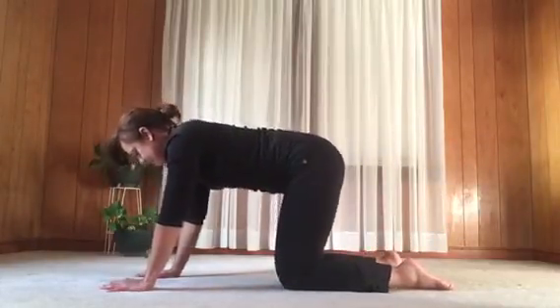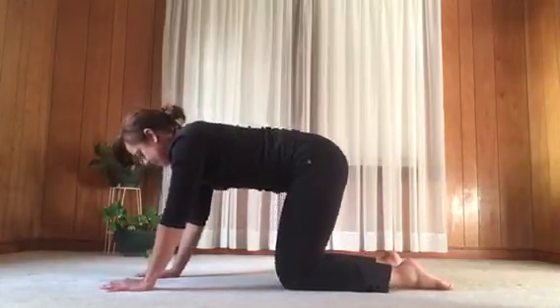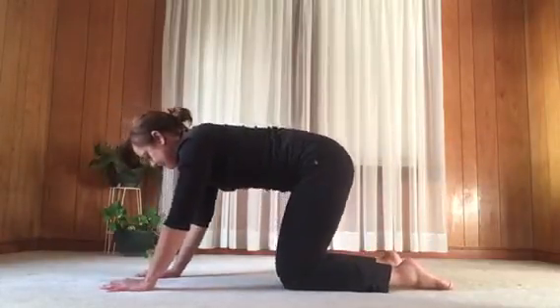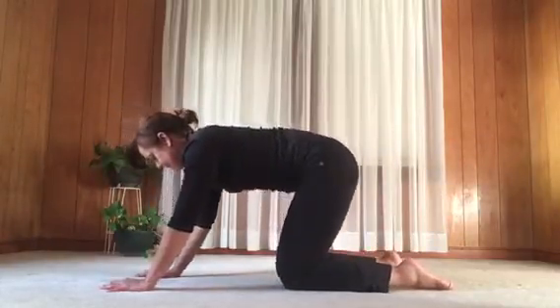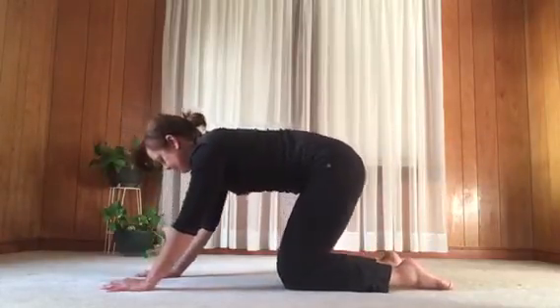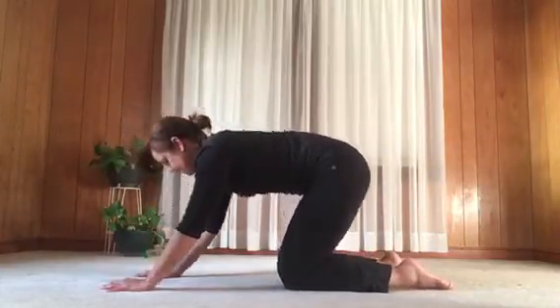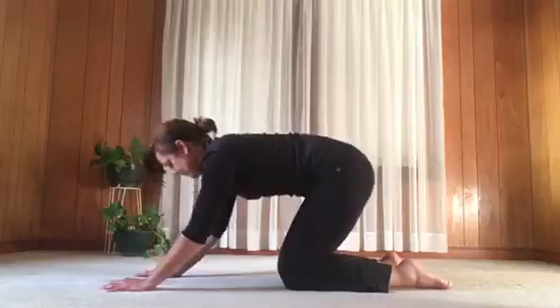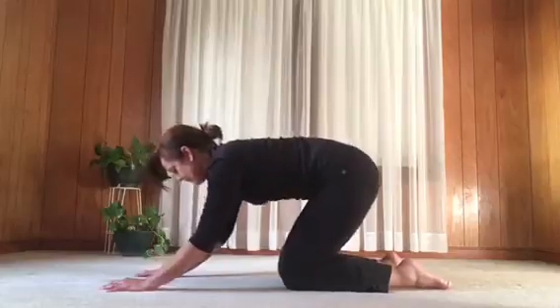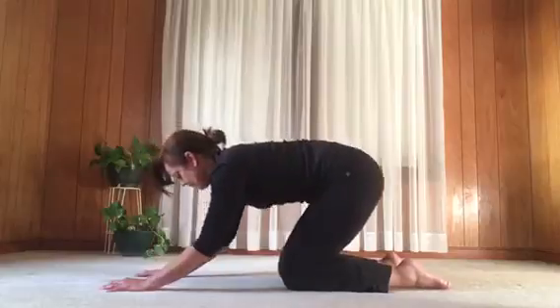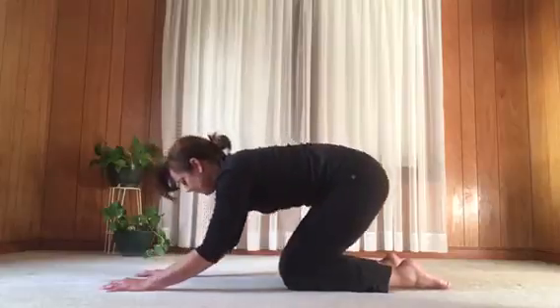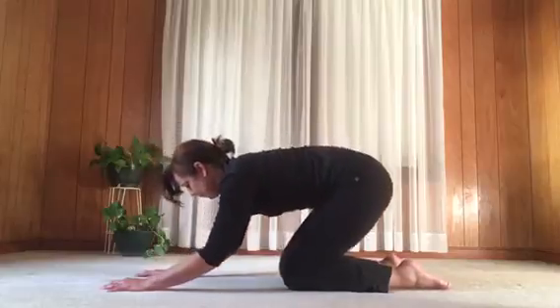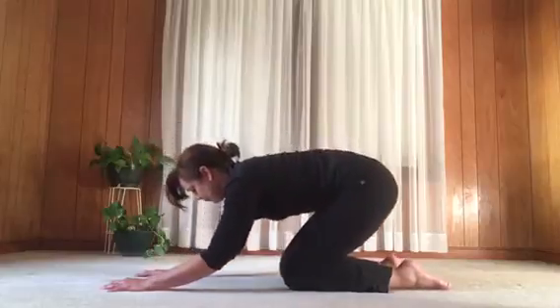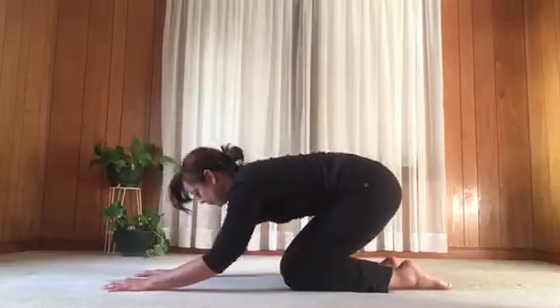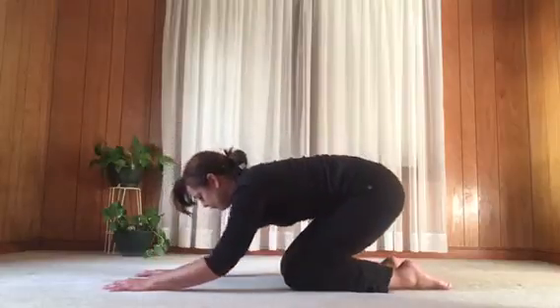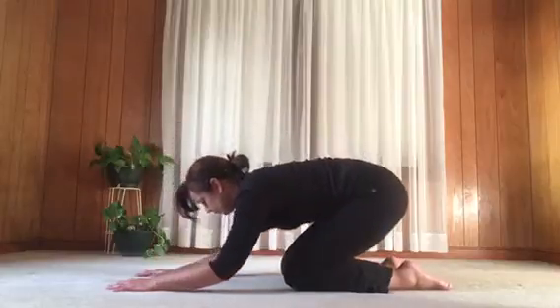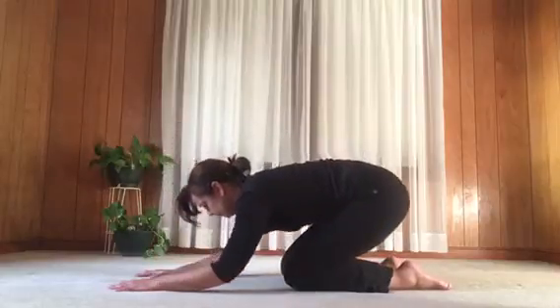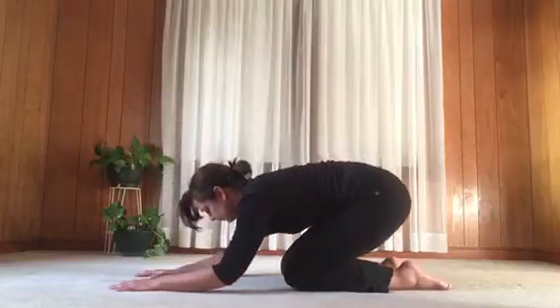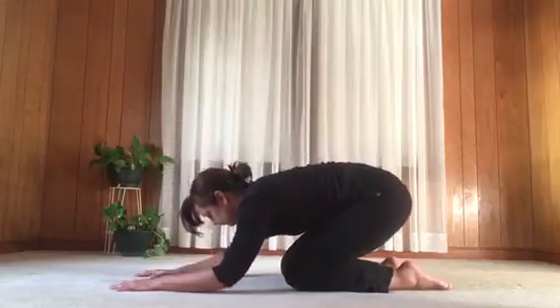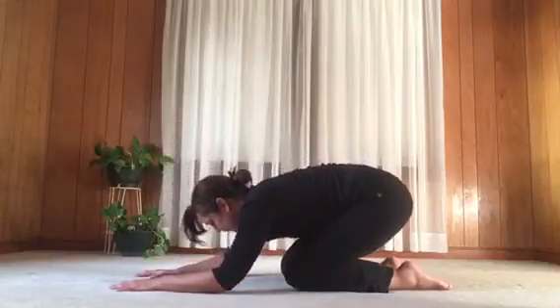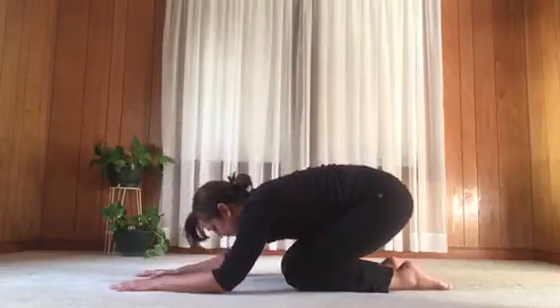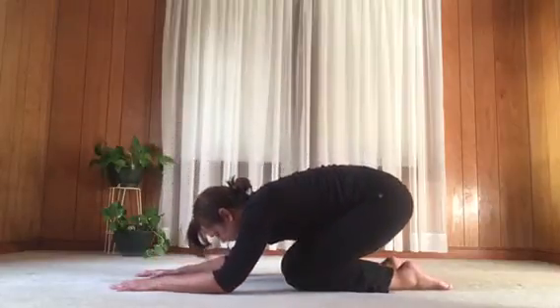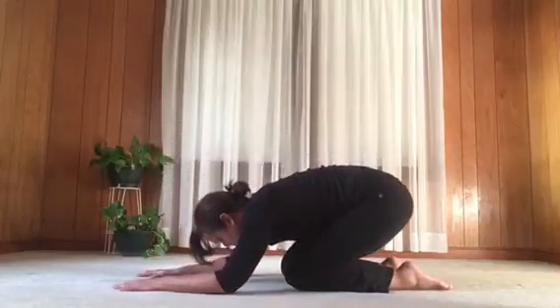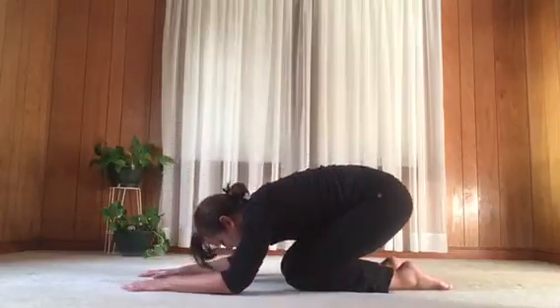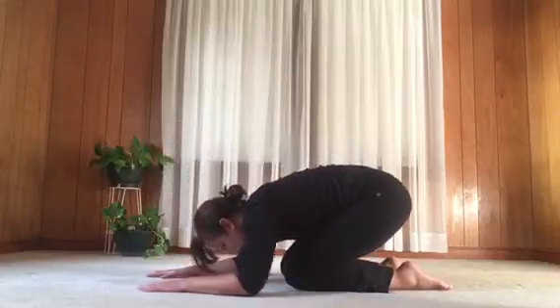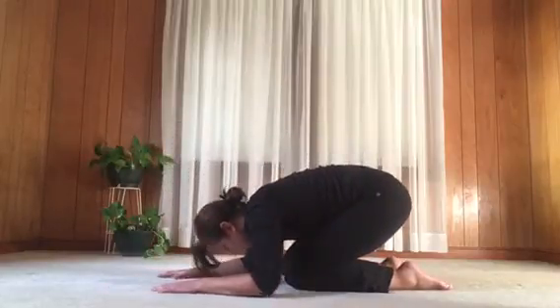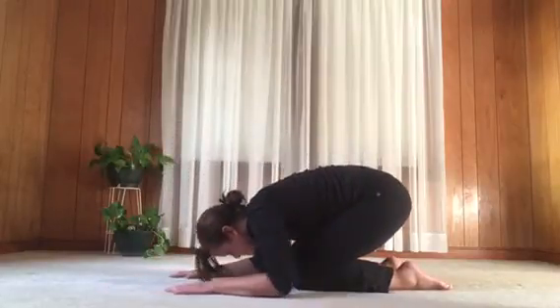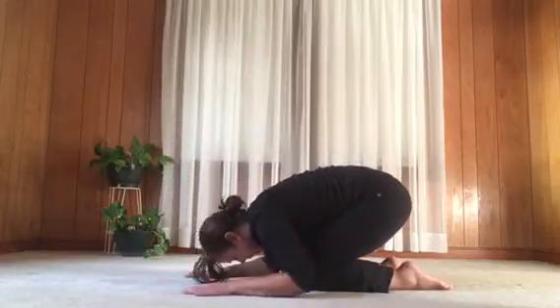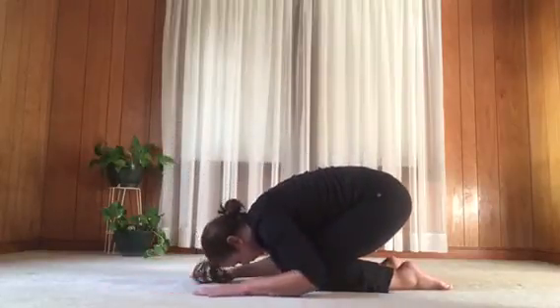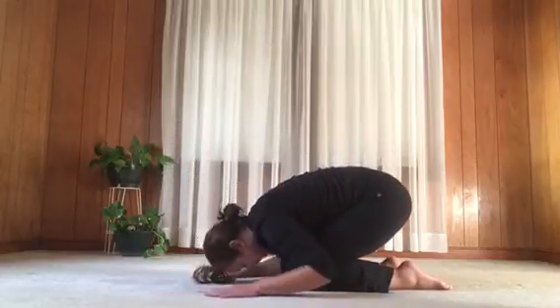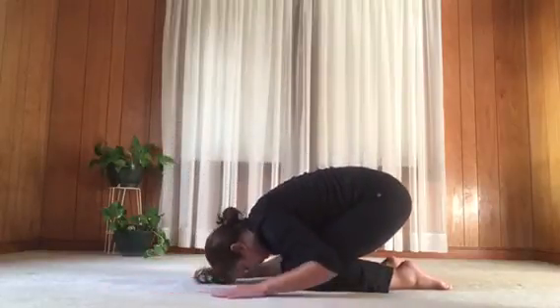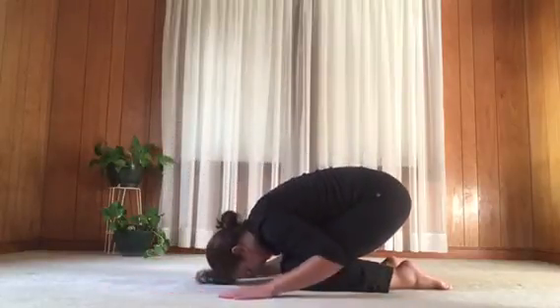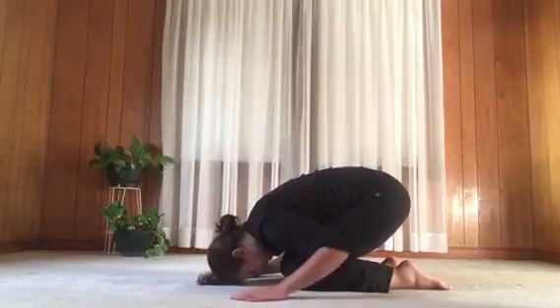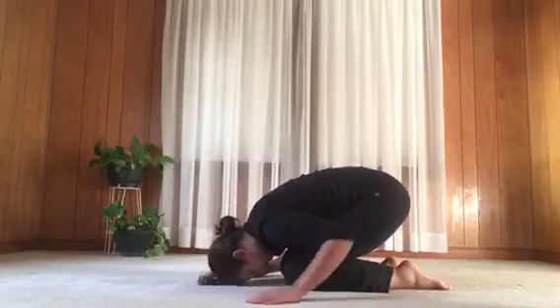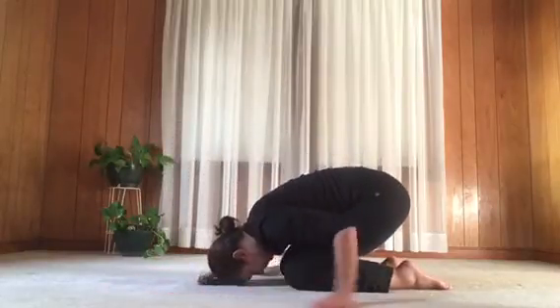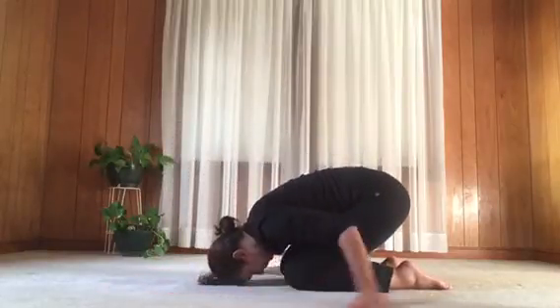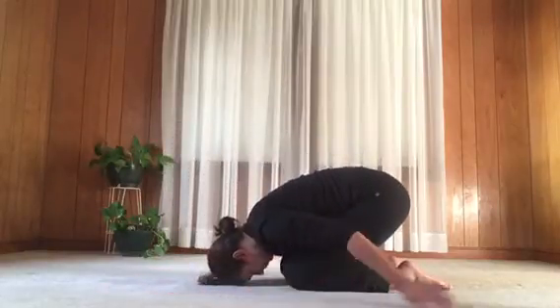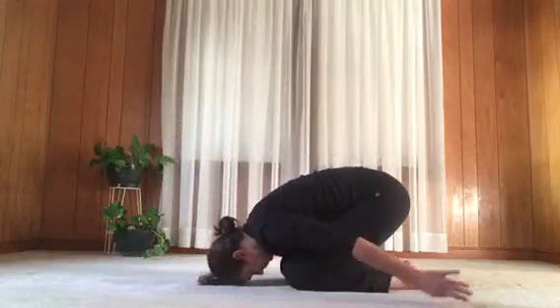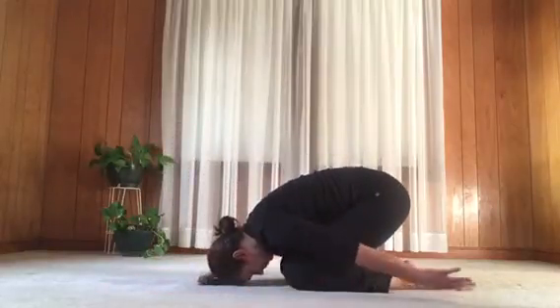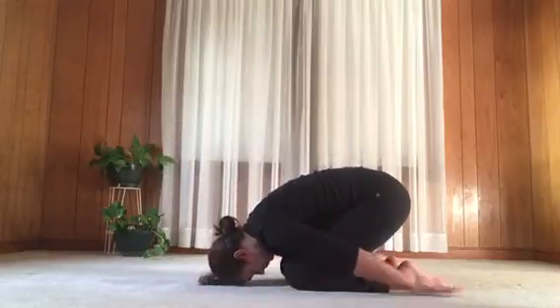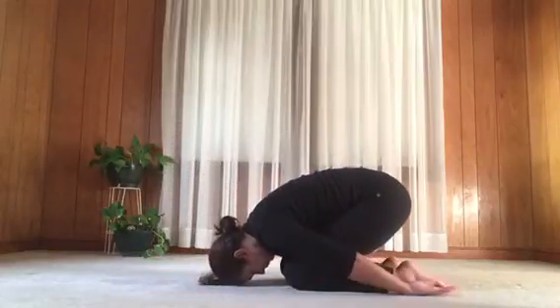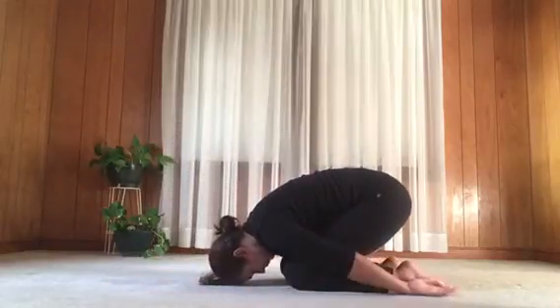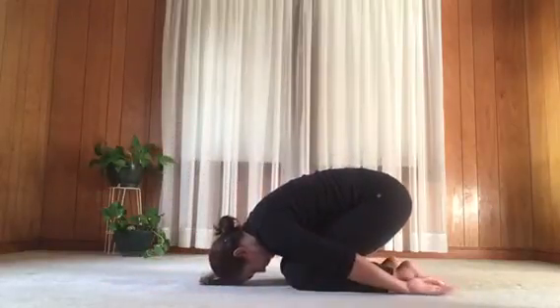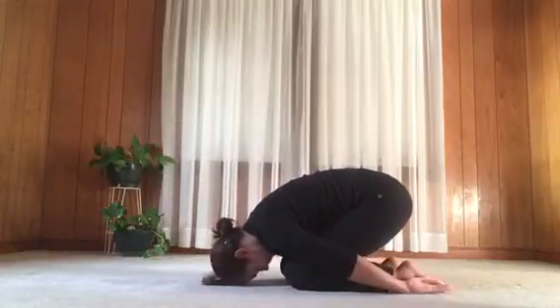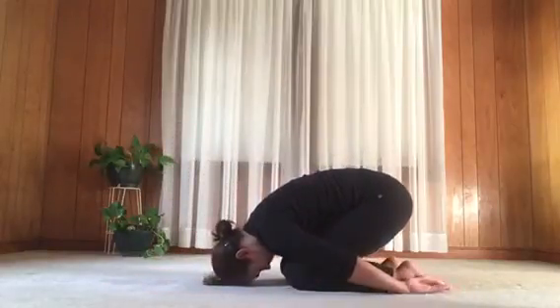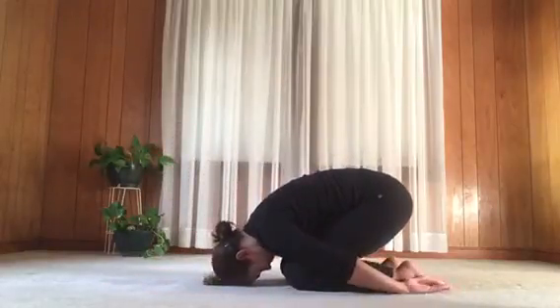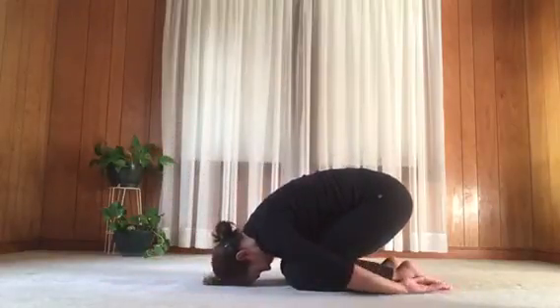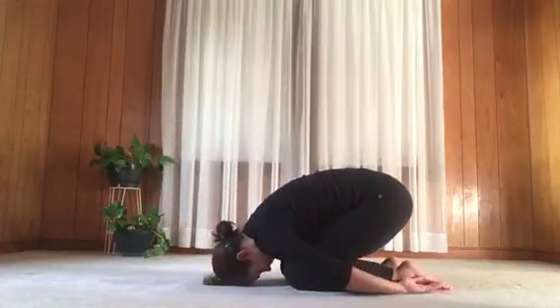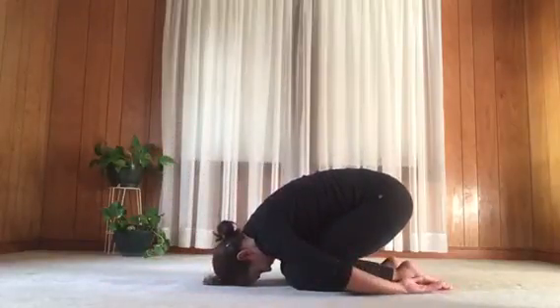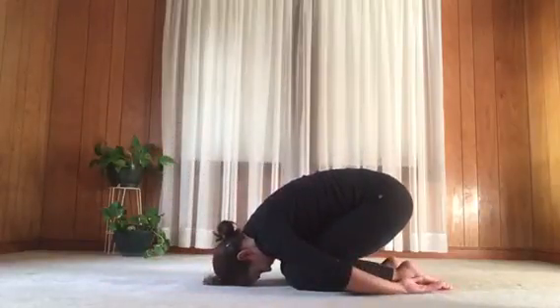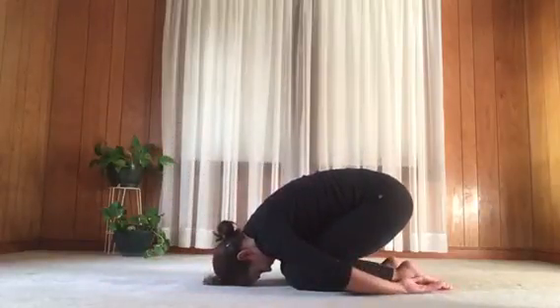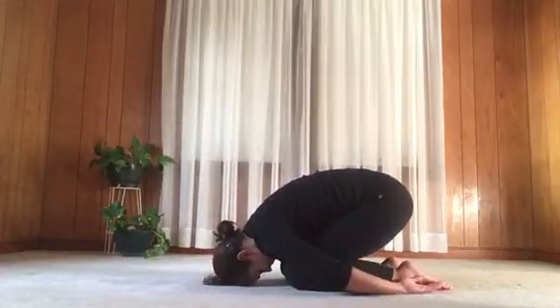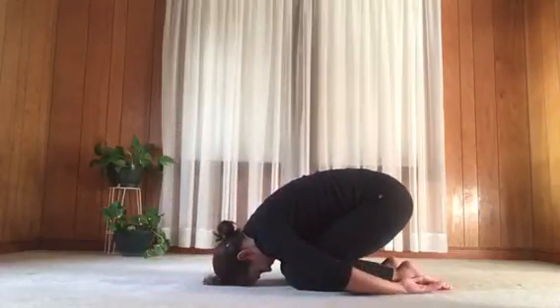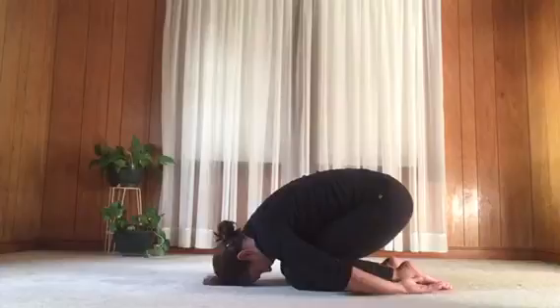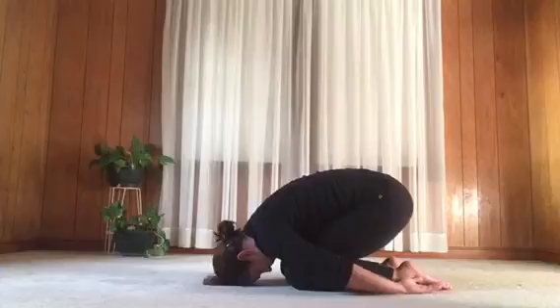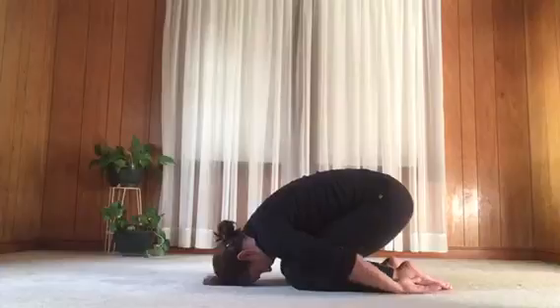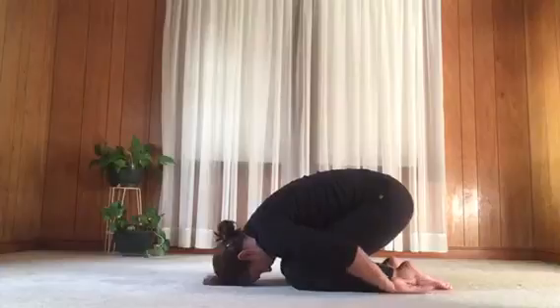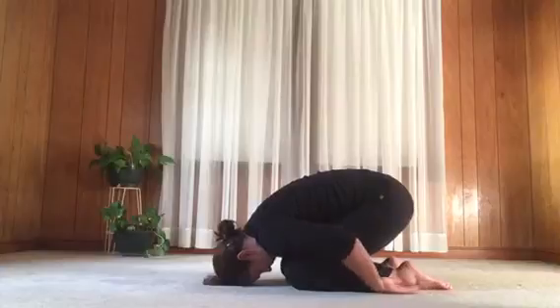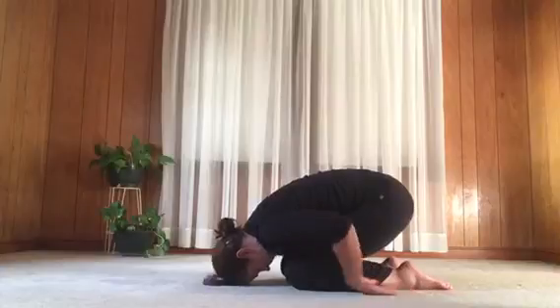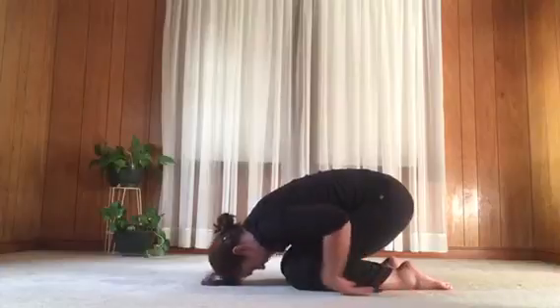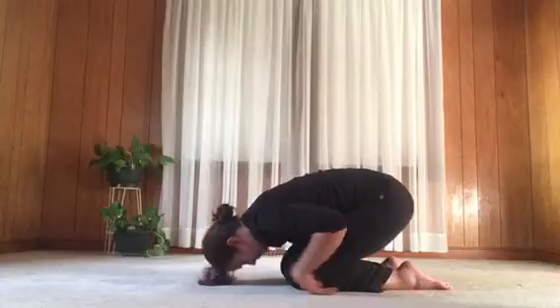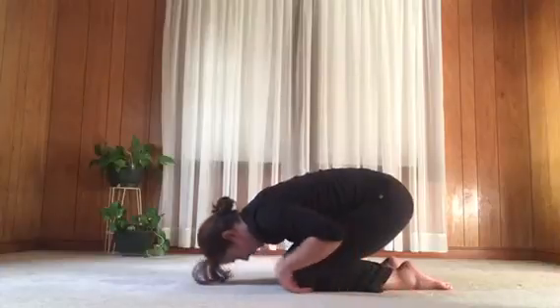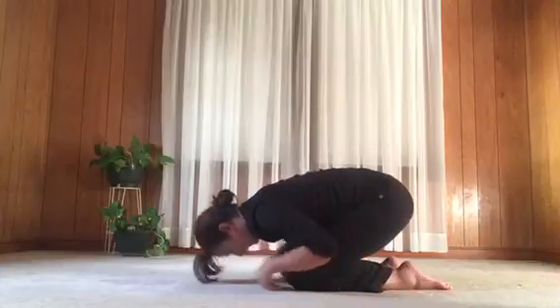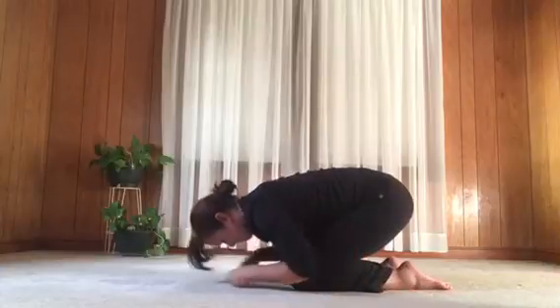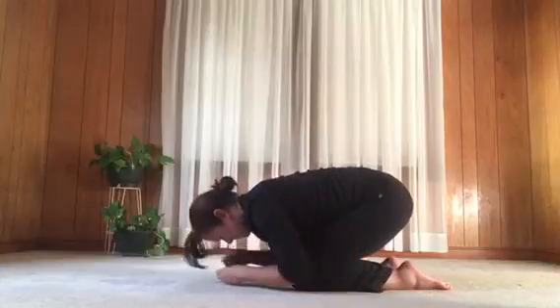Come back into child's pose. Make it comfortable — maybe support your head — and rest.